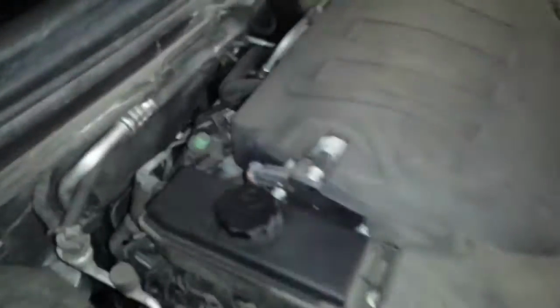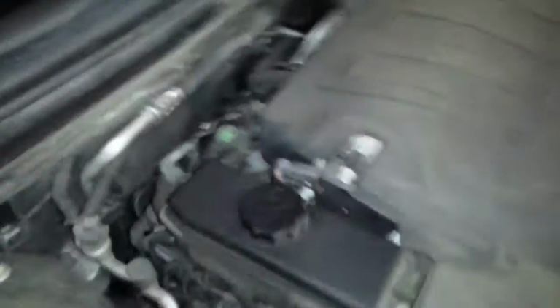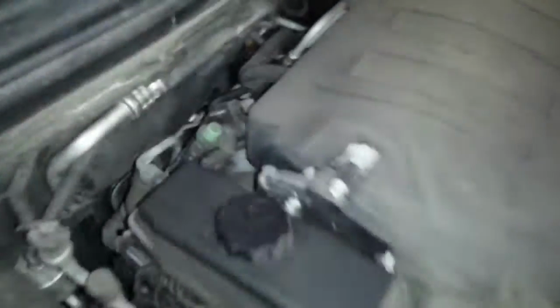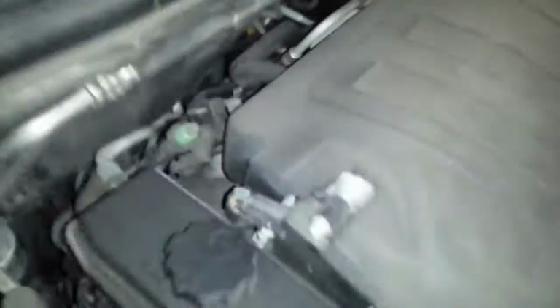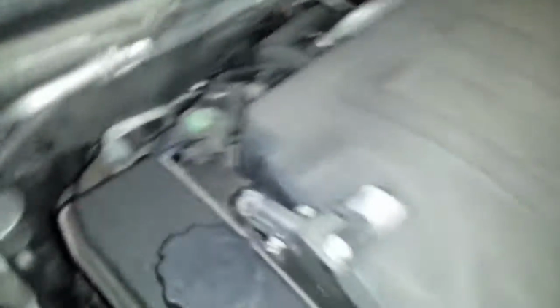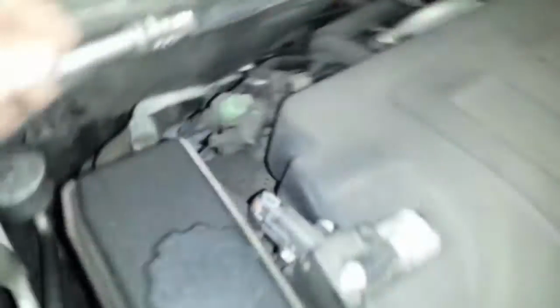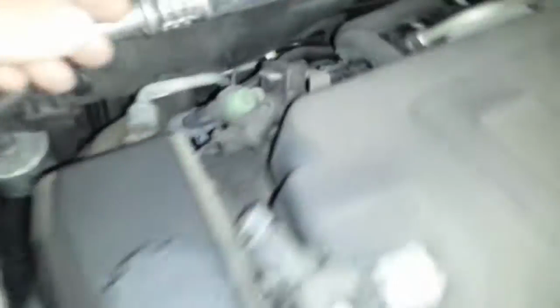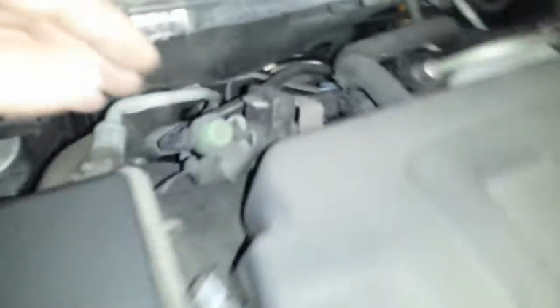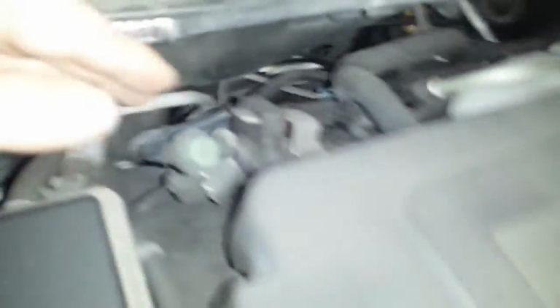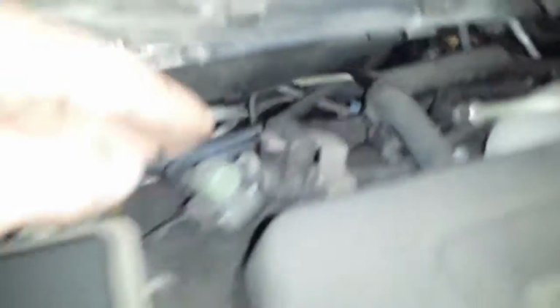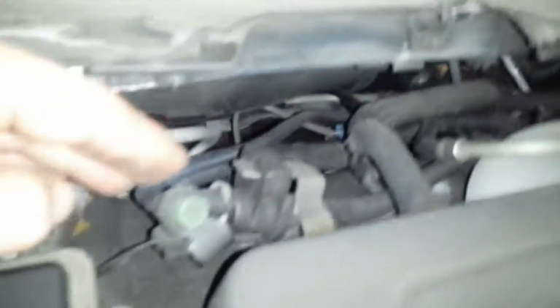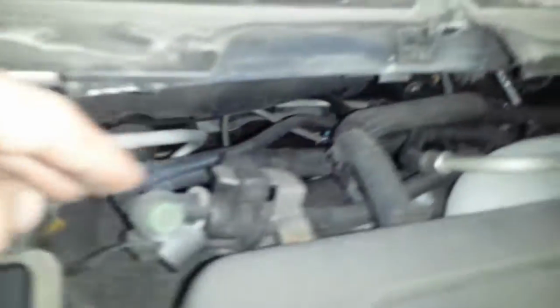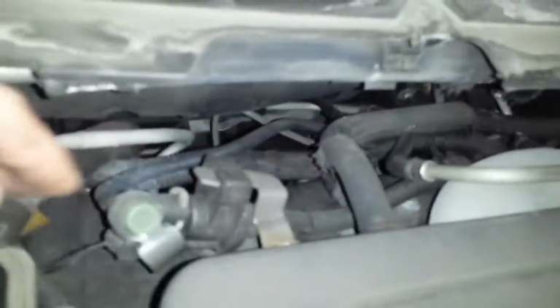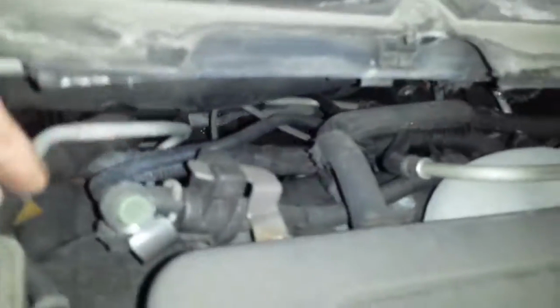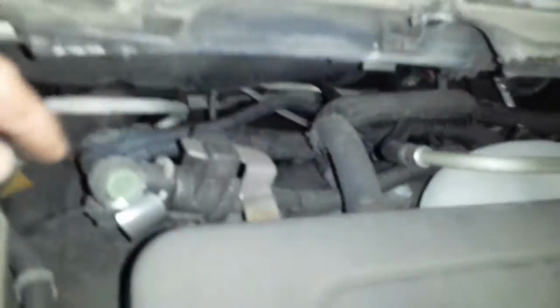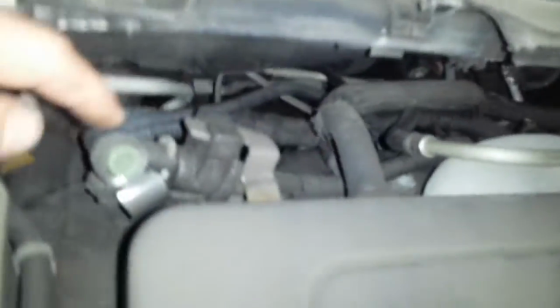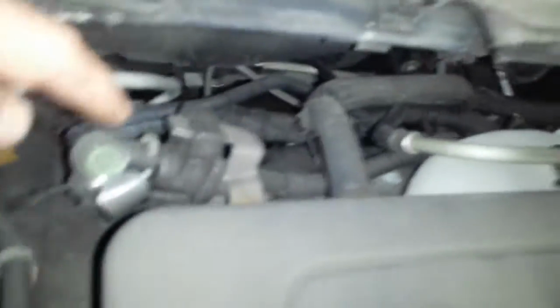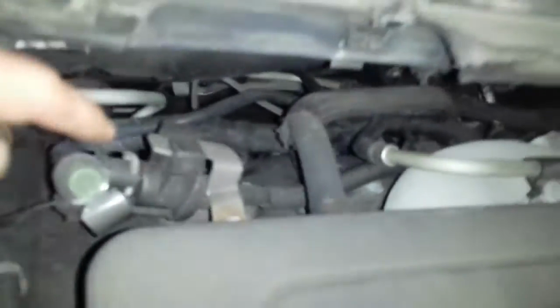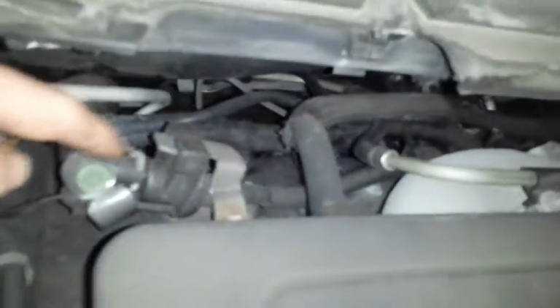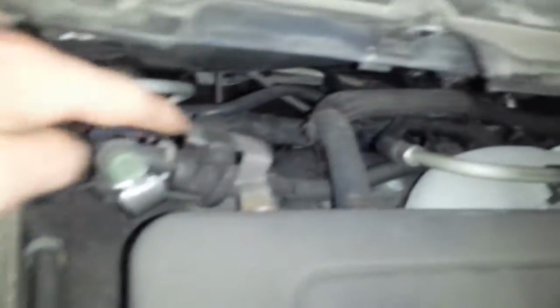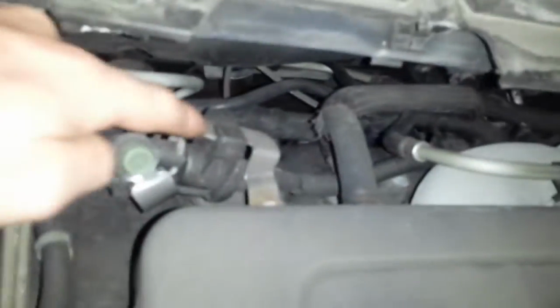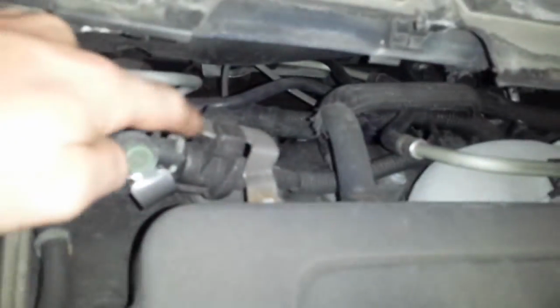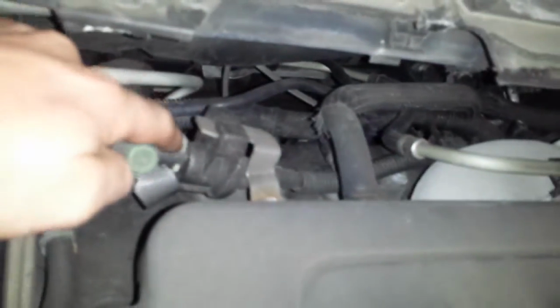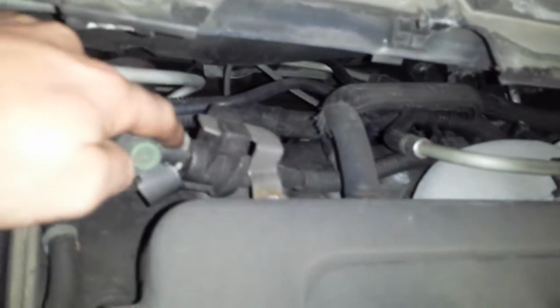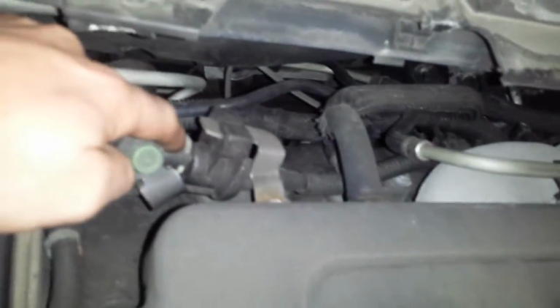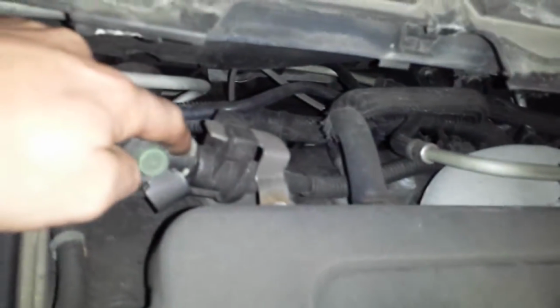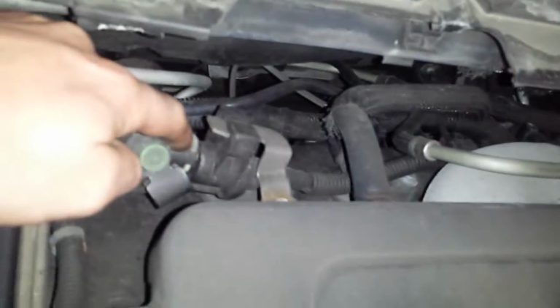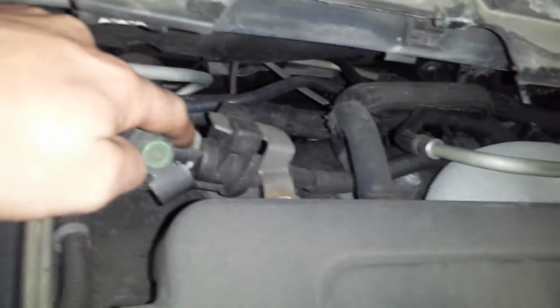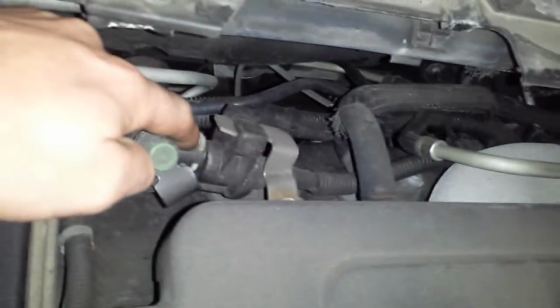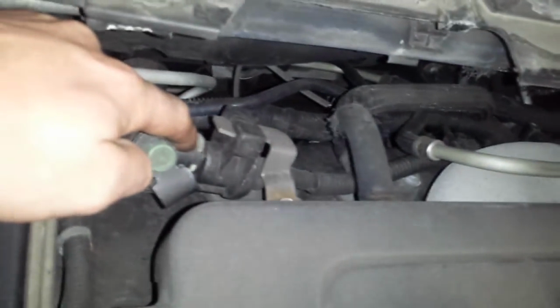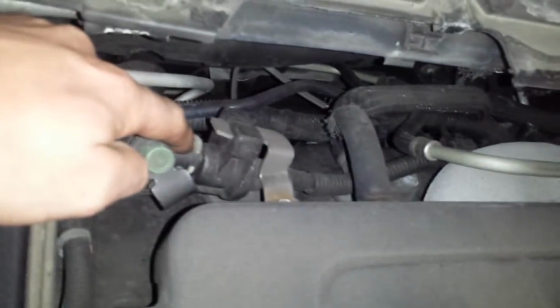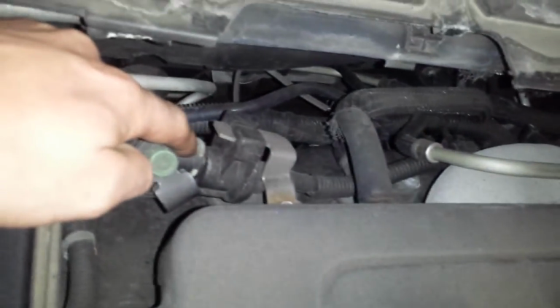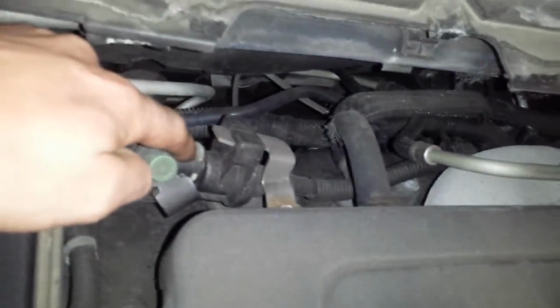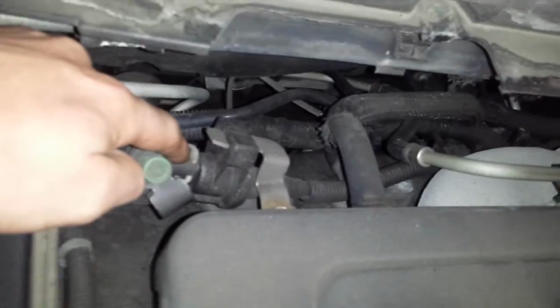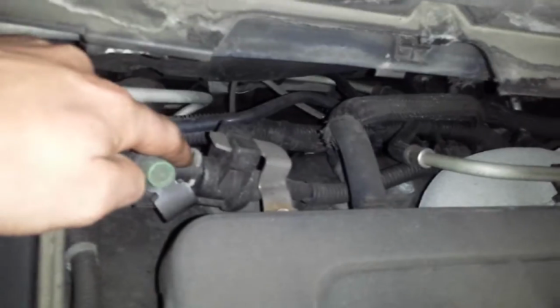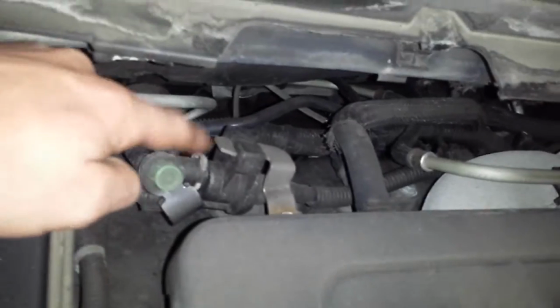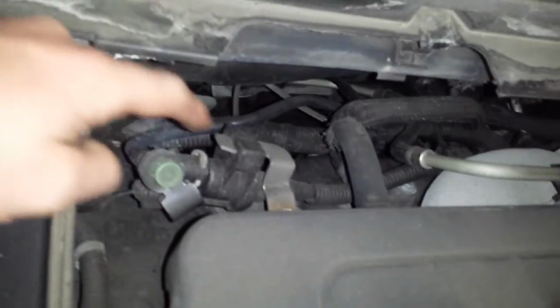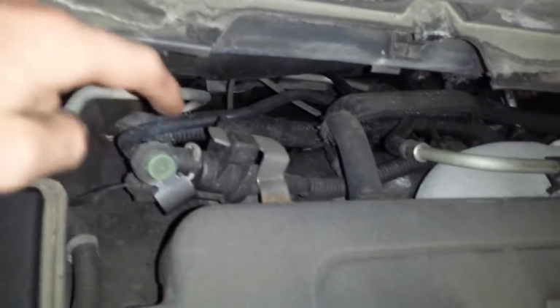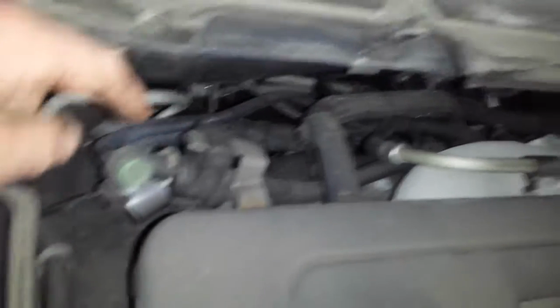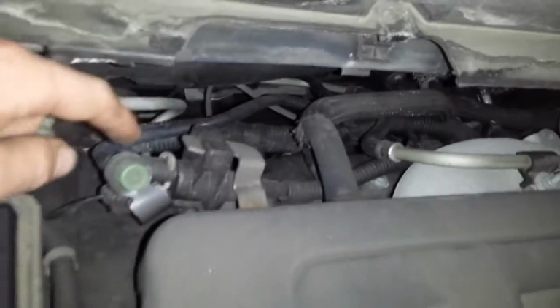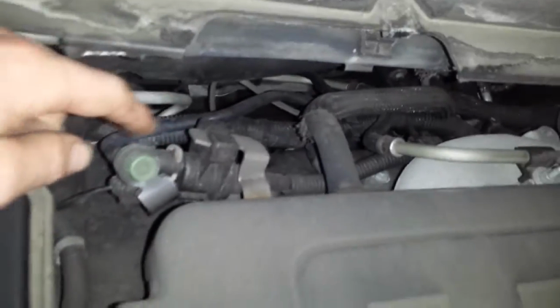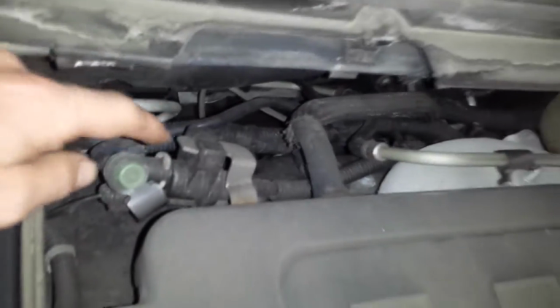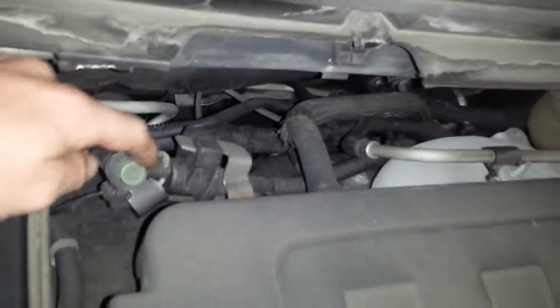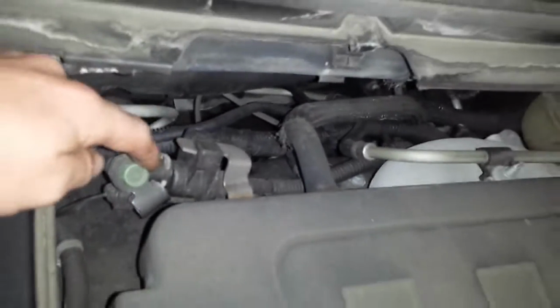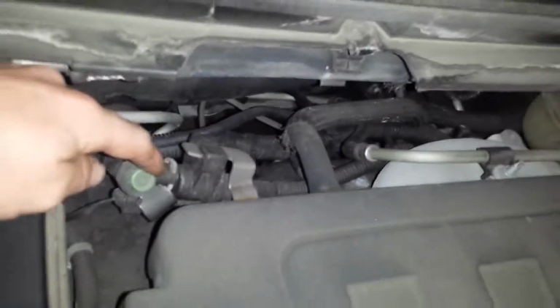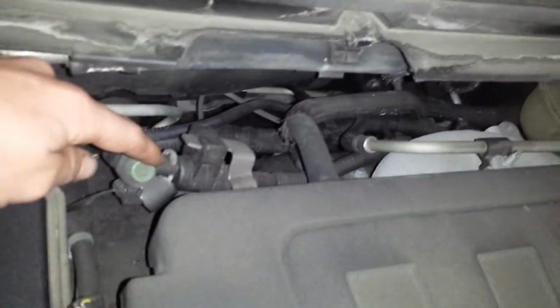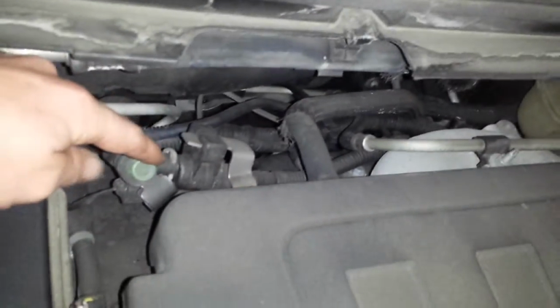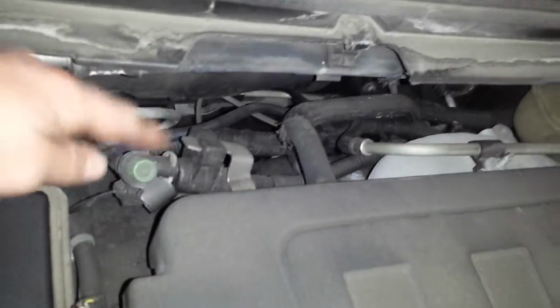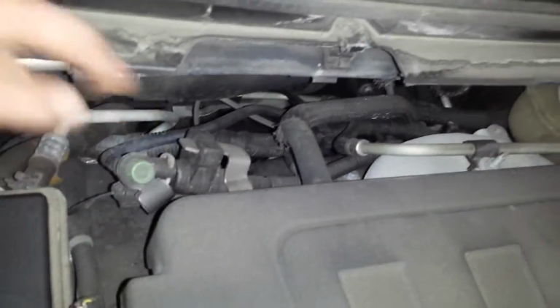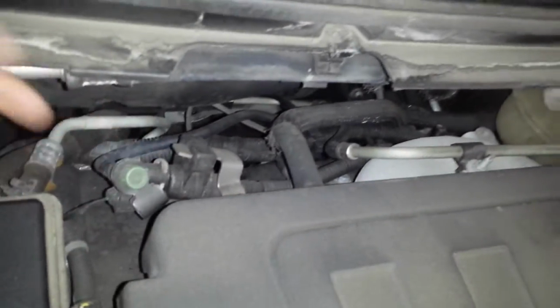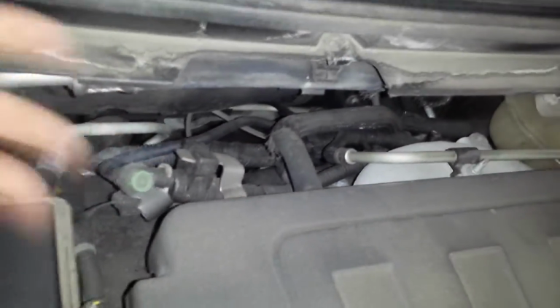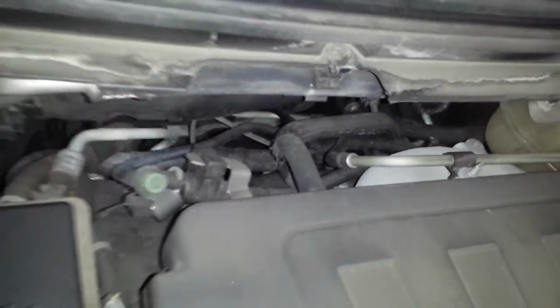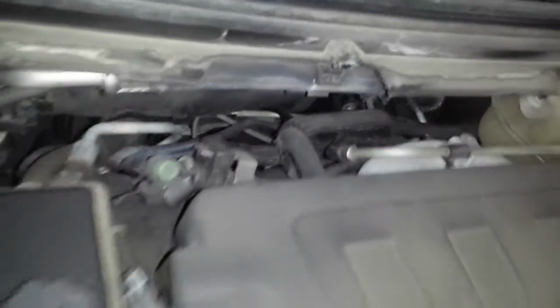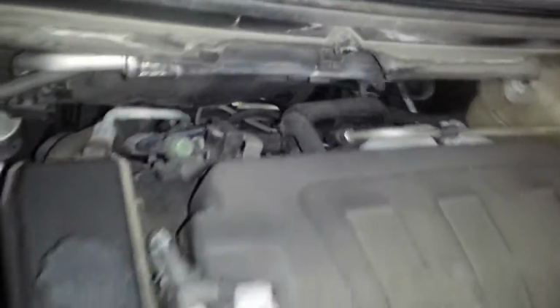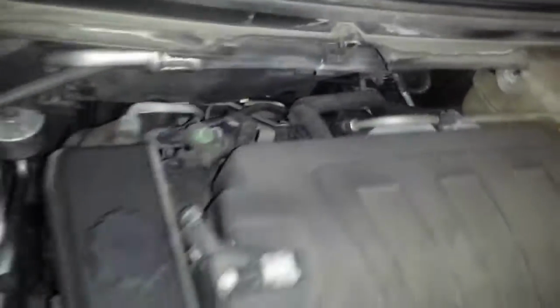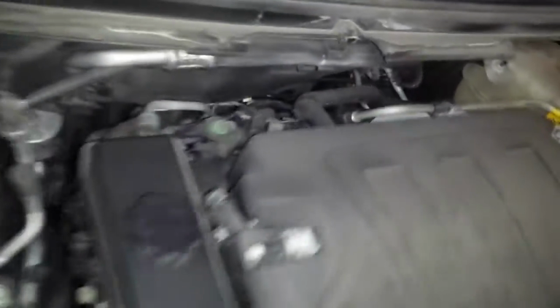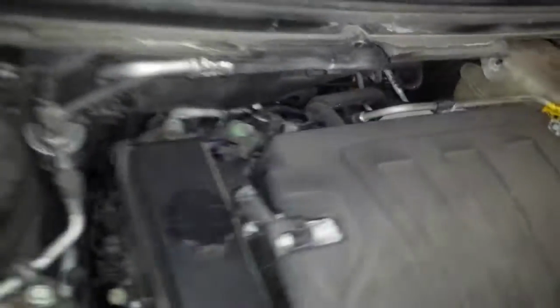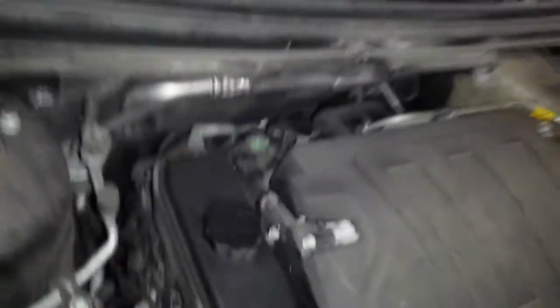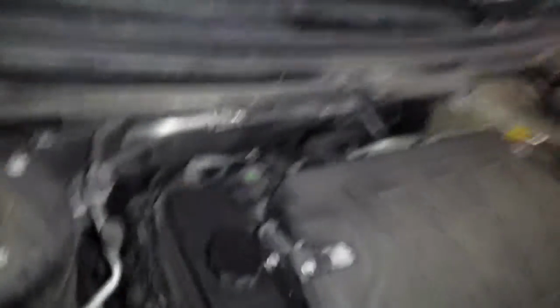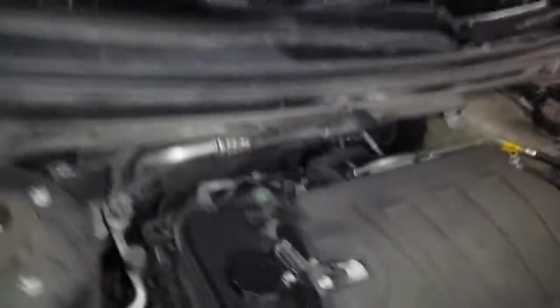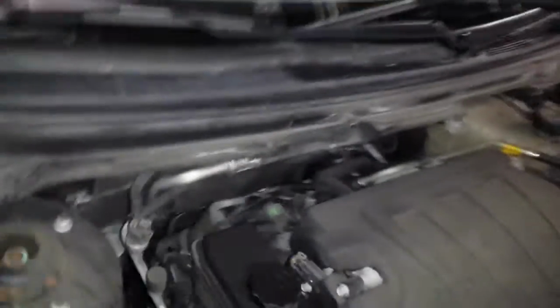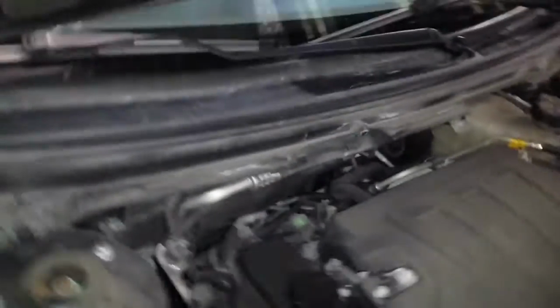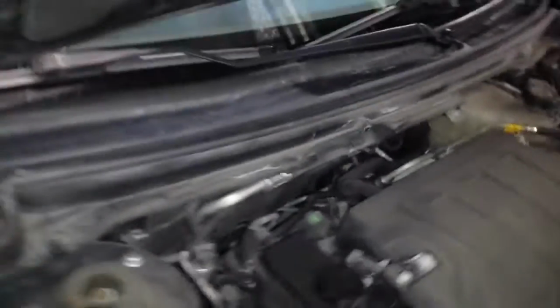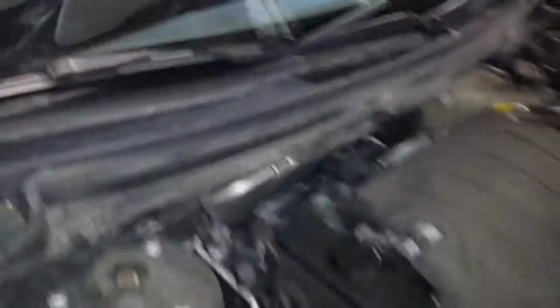The EVAP canister vent solenoid is right here on the top of the motor. You can hear it clicking — it's venting into the intake right now.